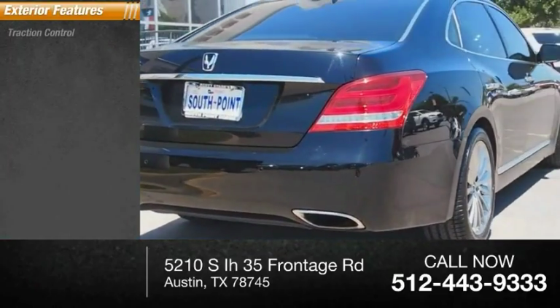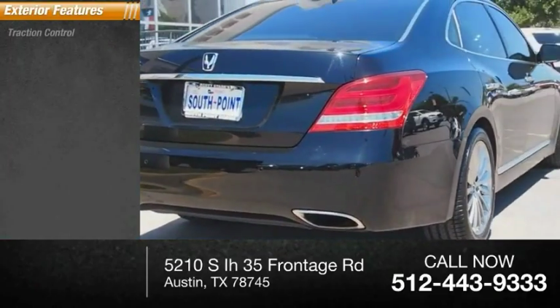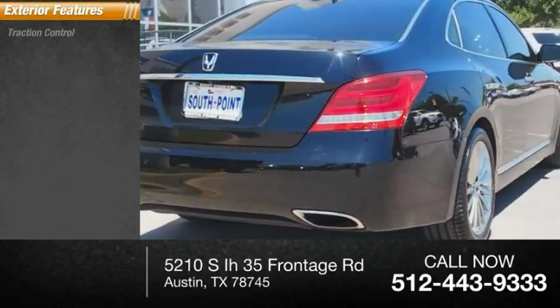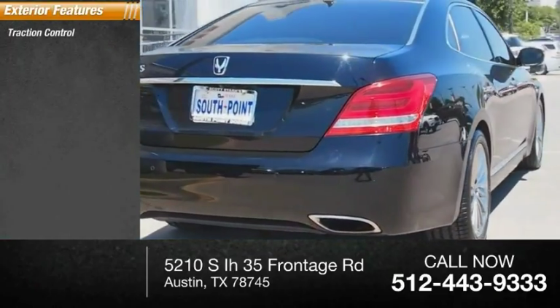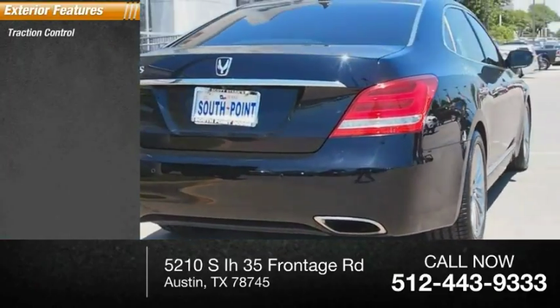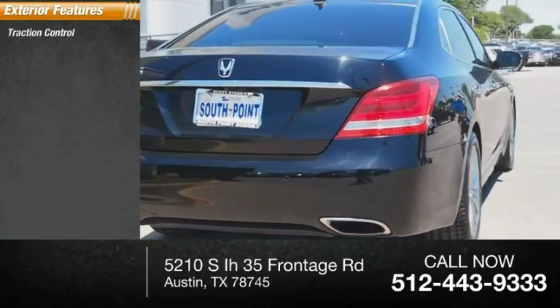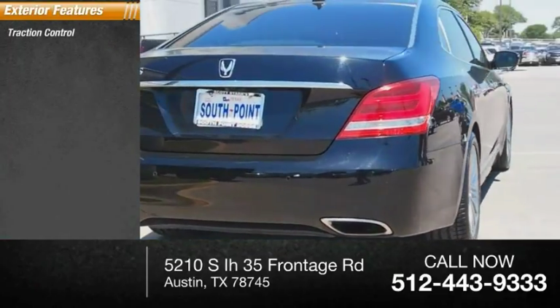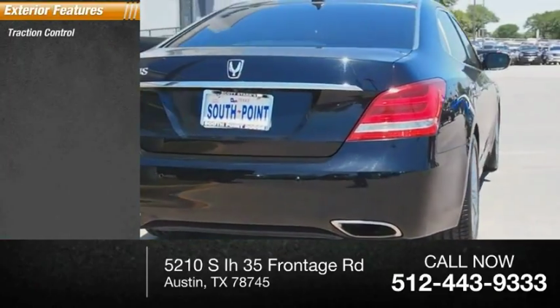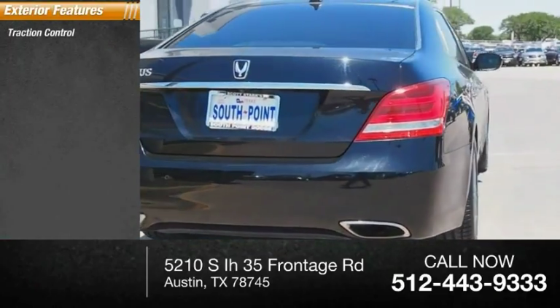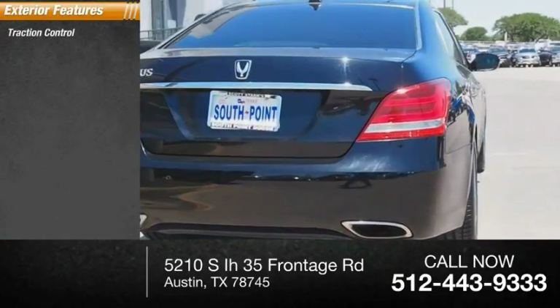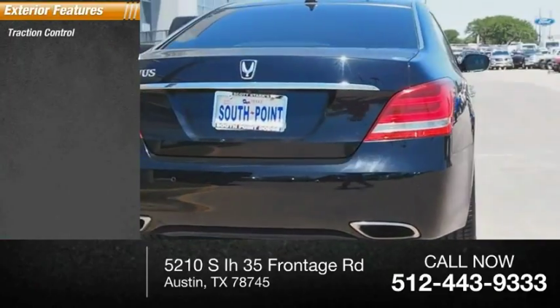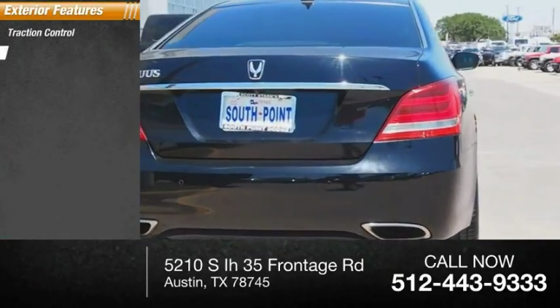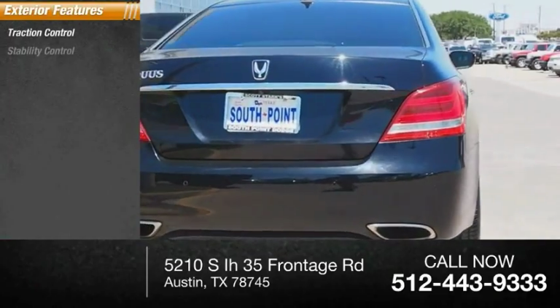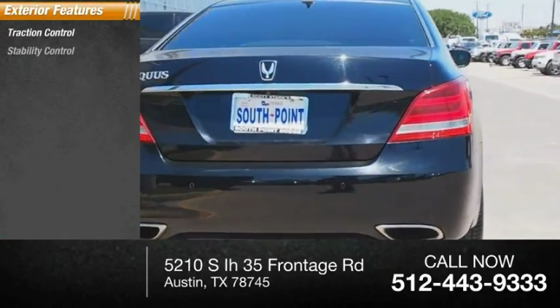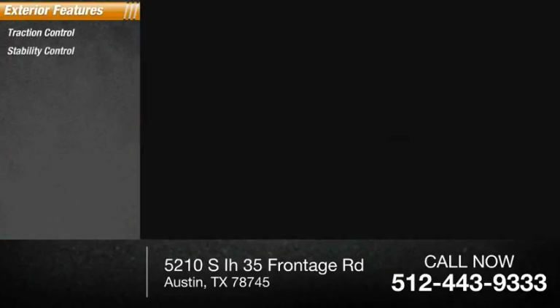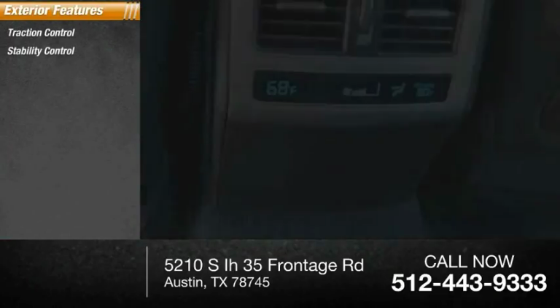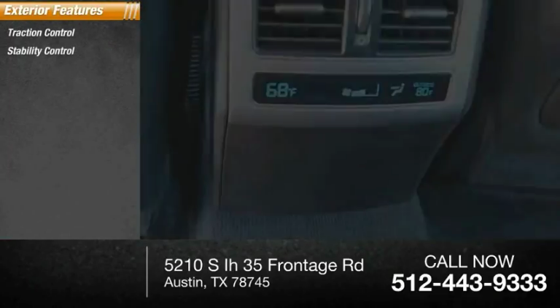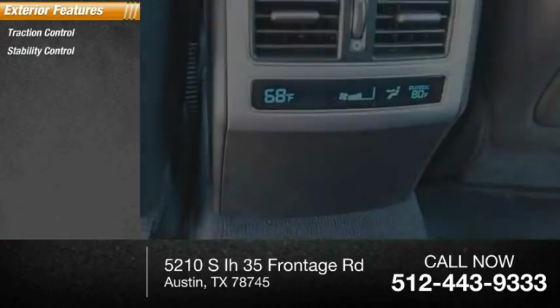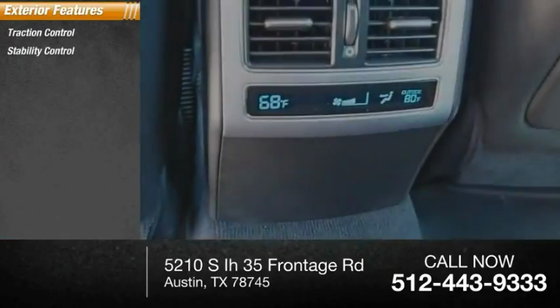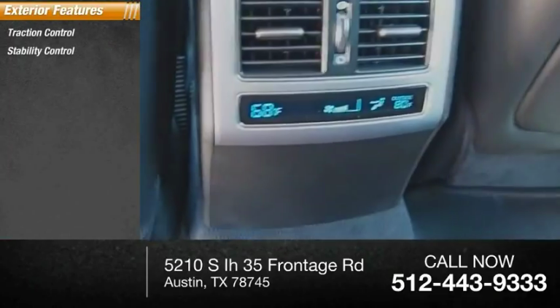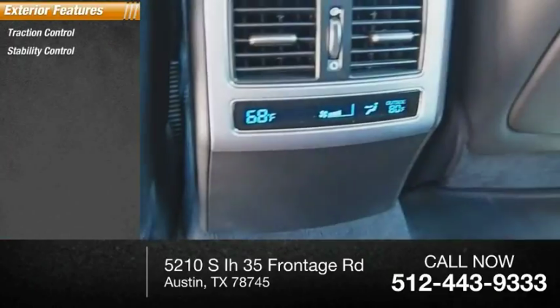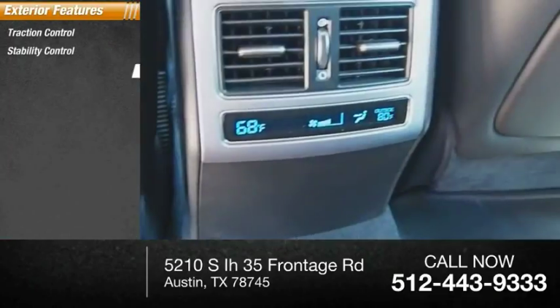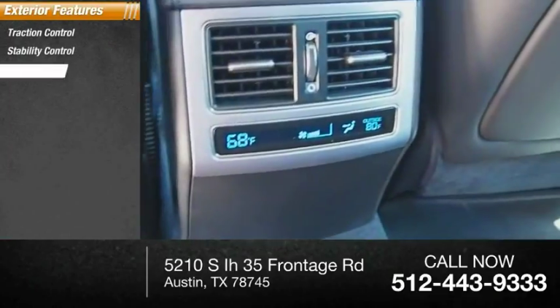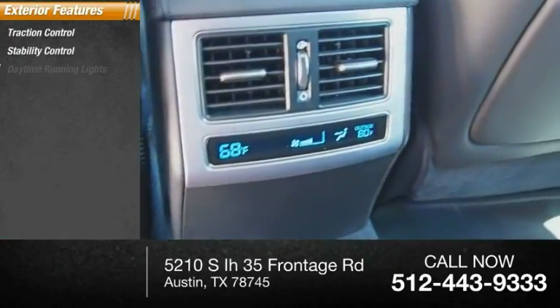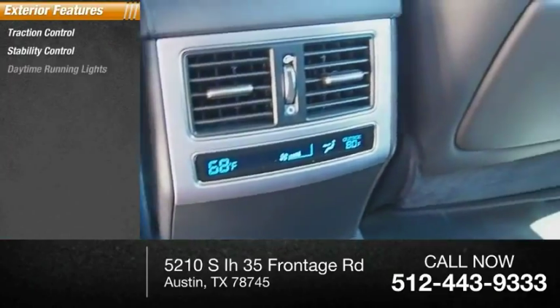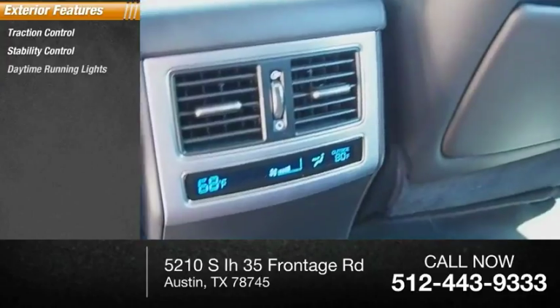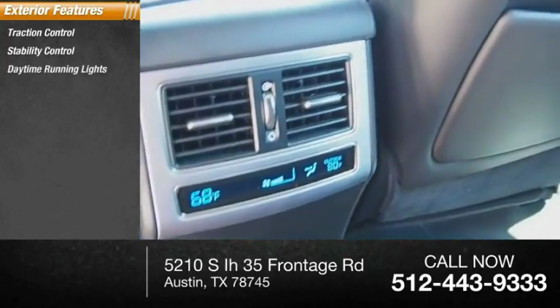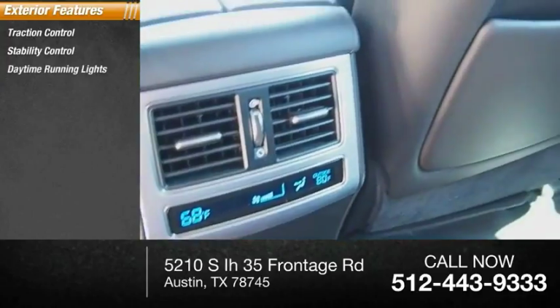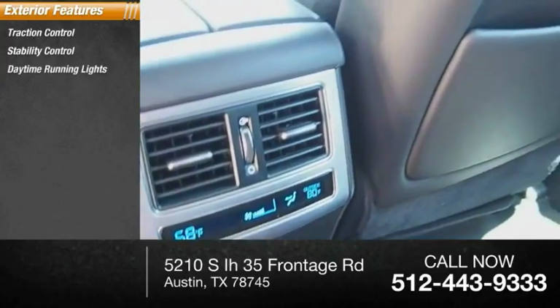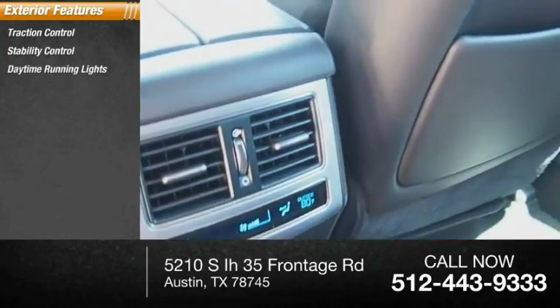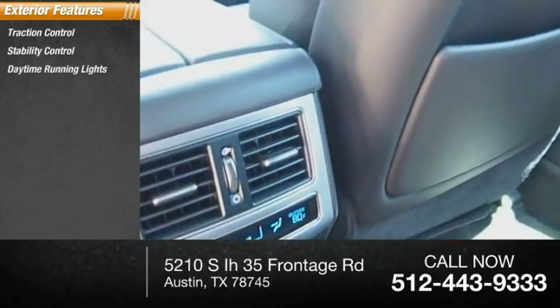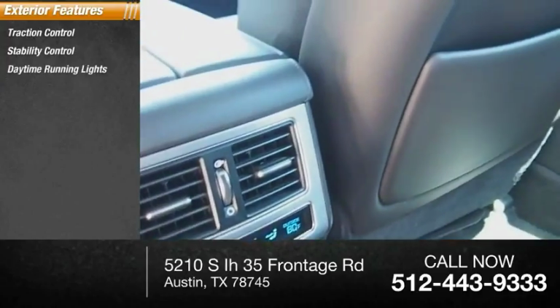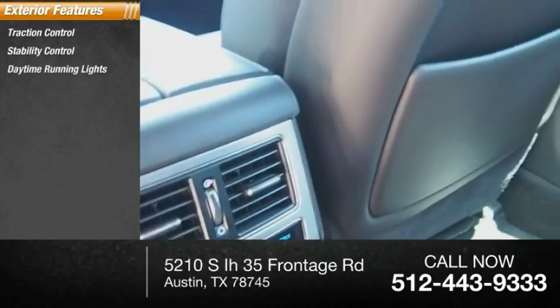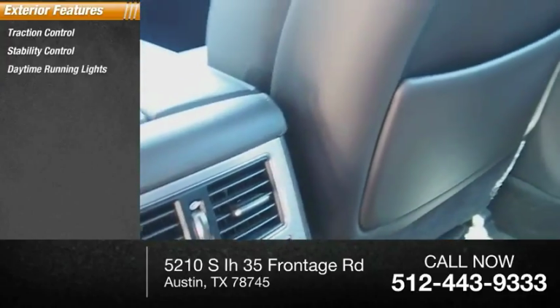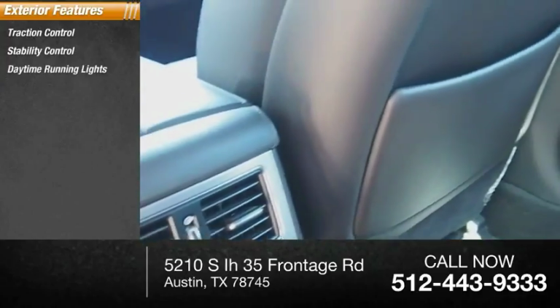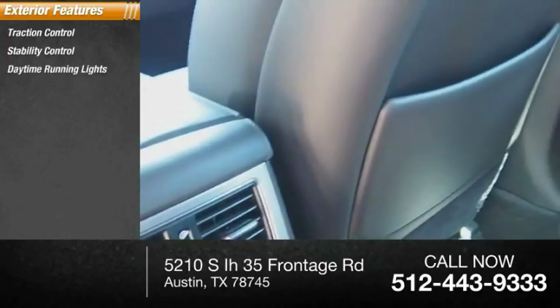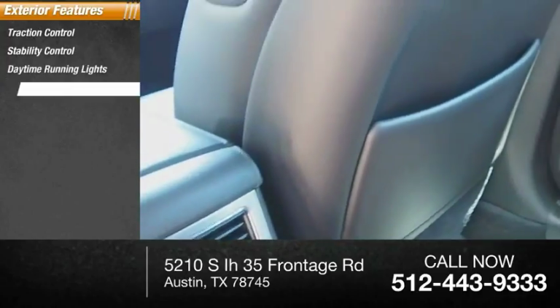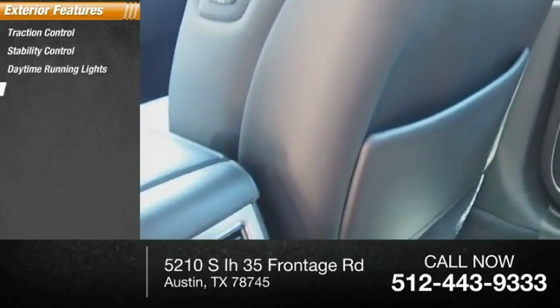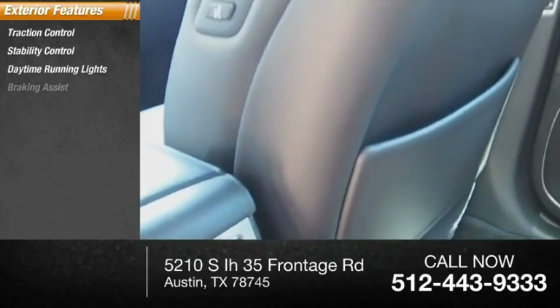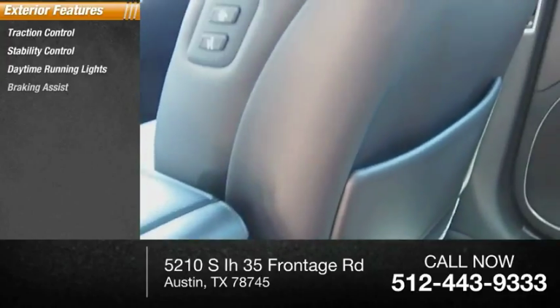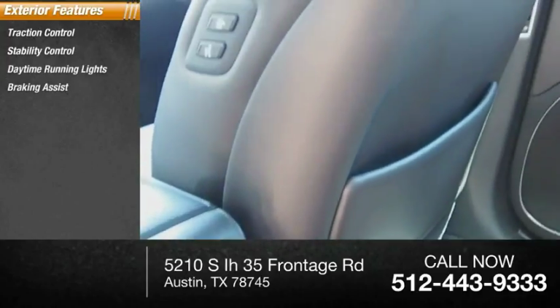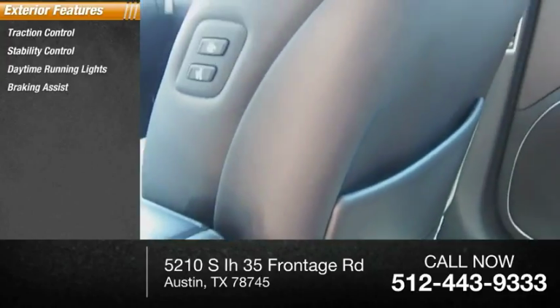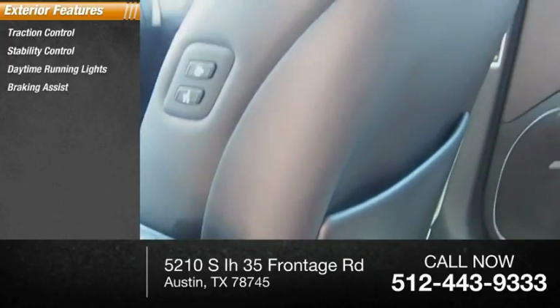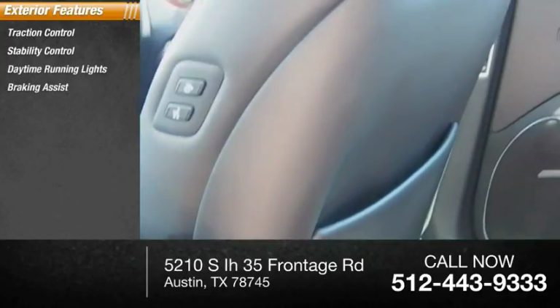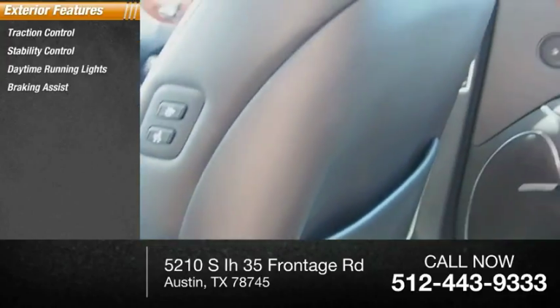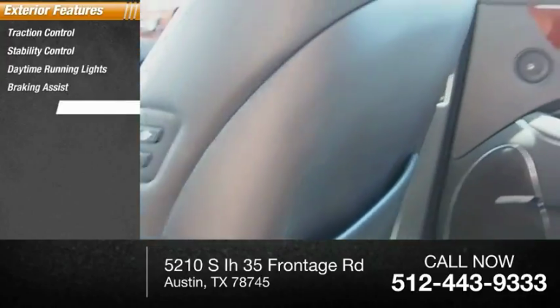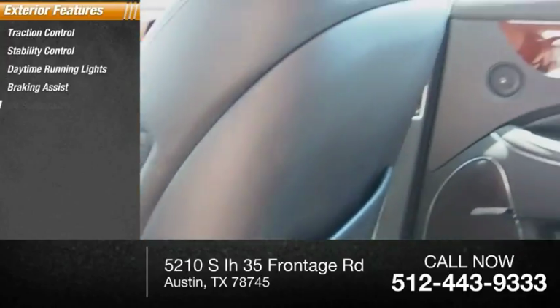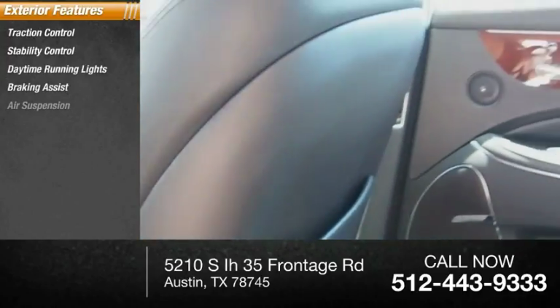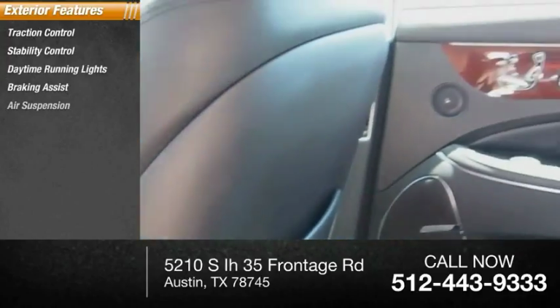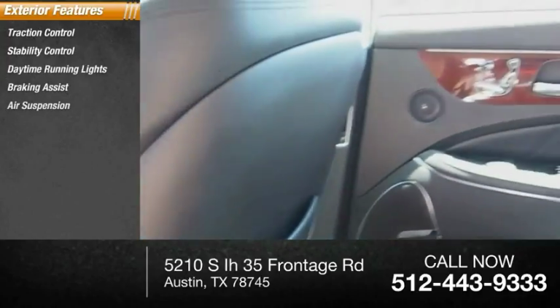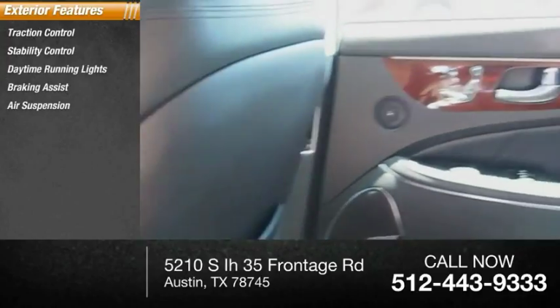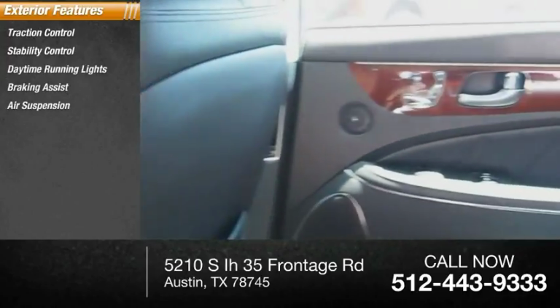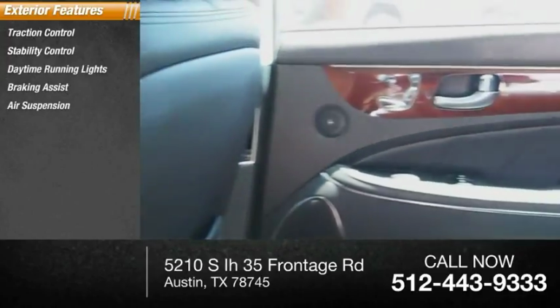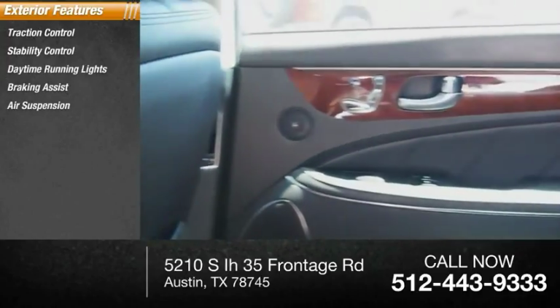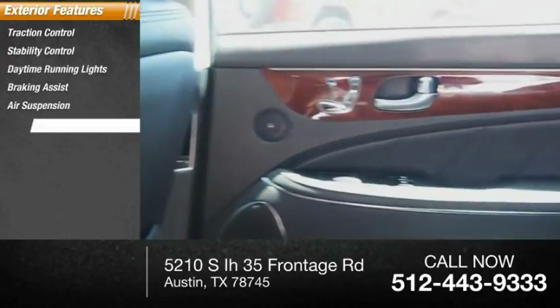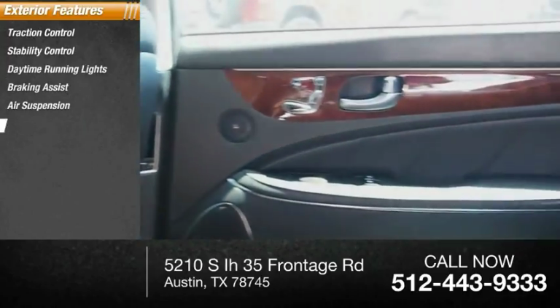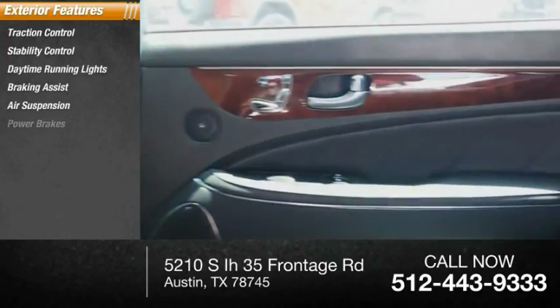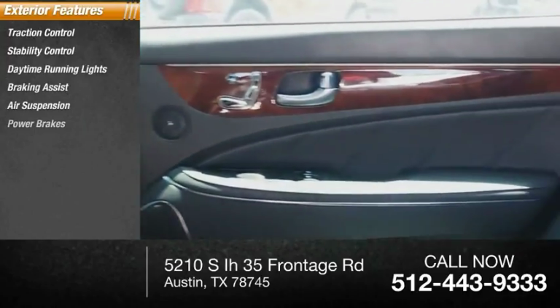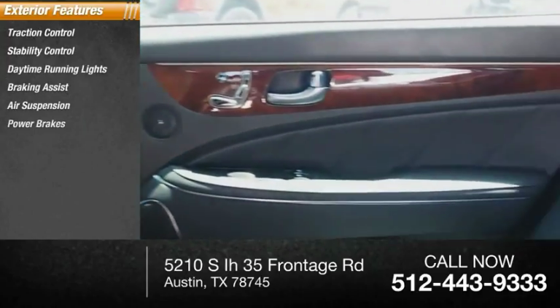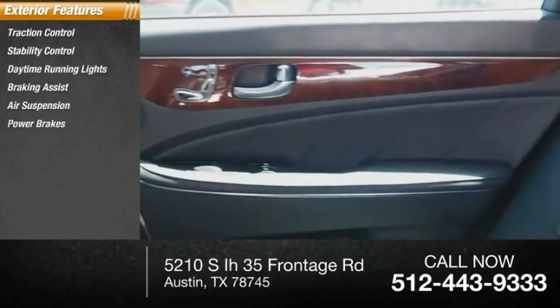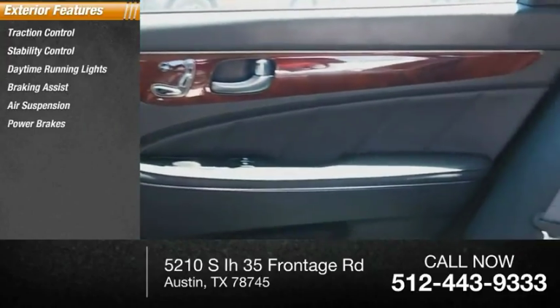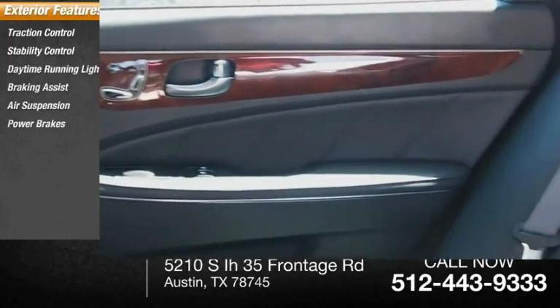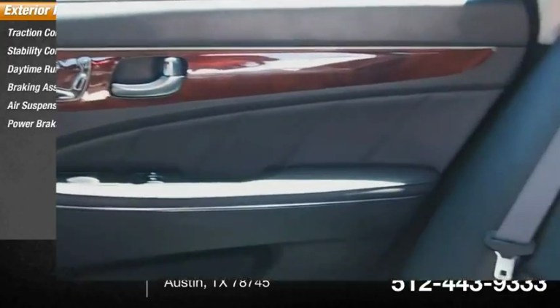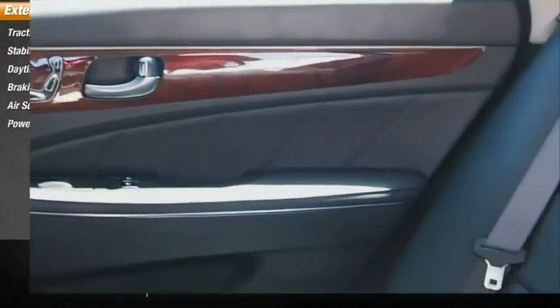Traction control, stability control, daytime running lights, braking assist, air suspension, power brakes.